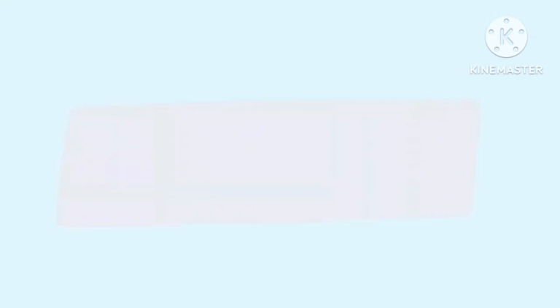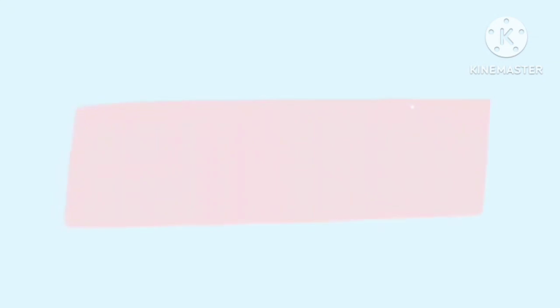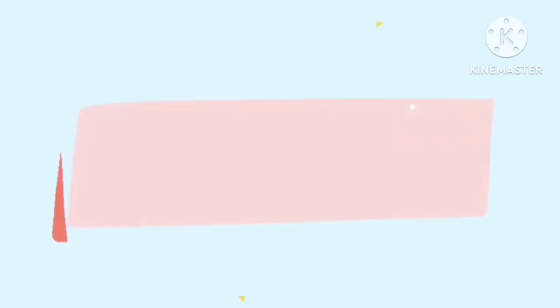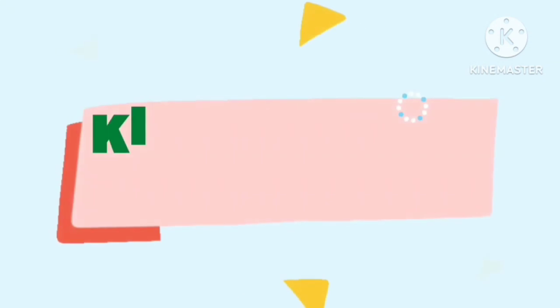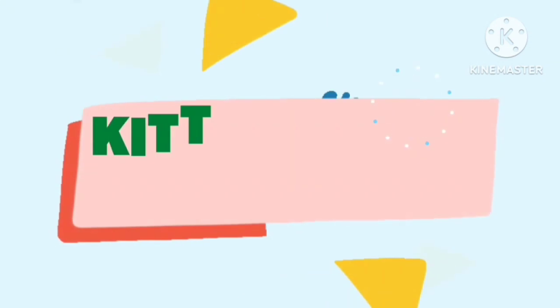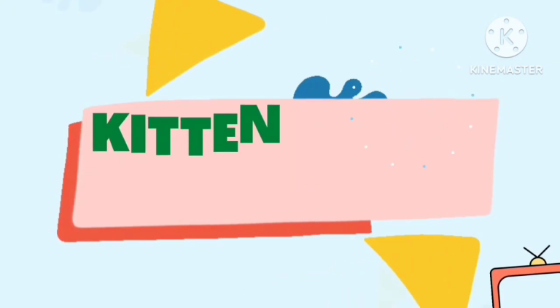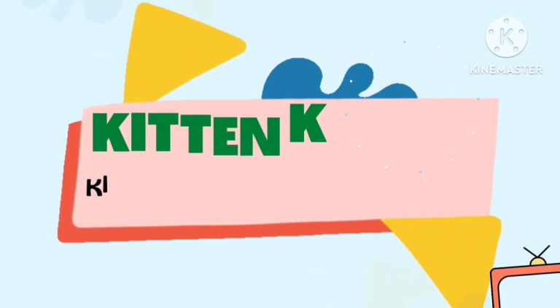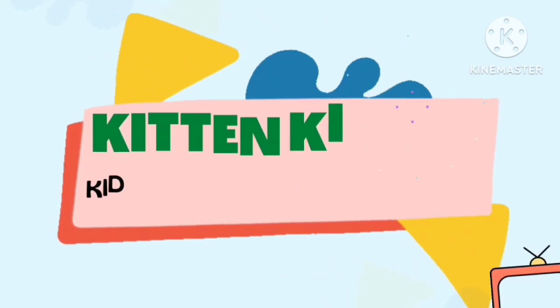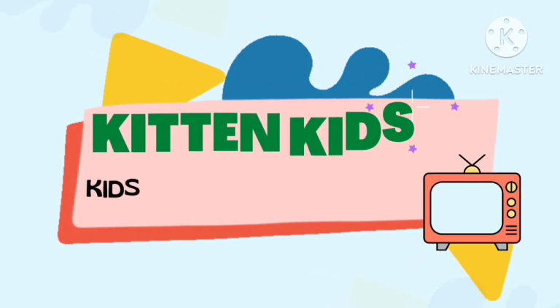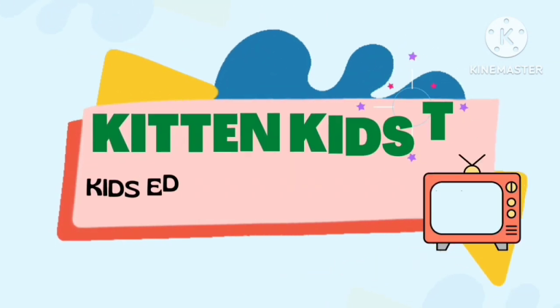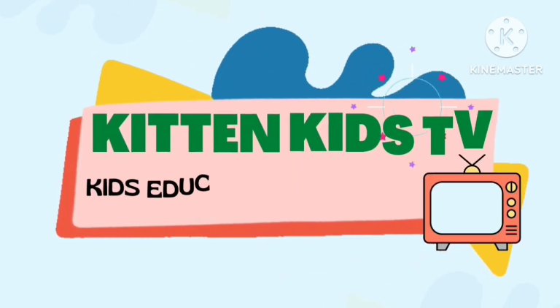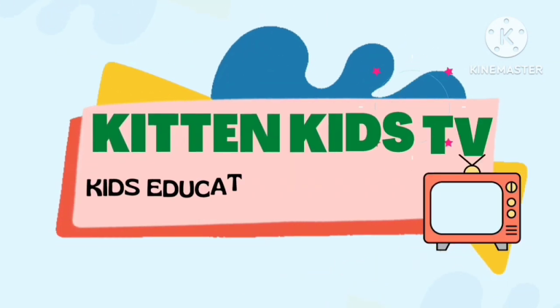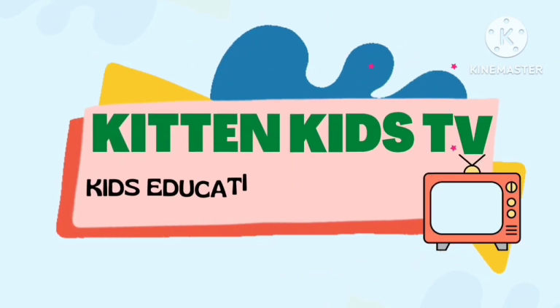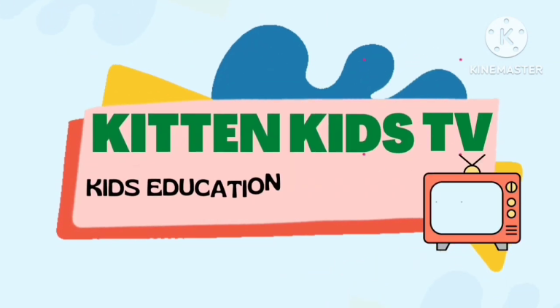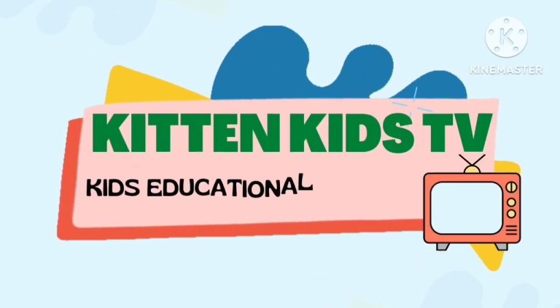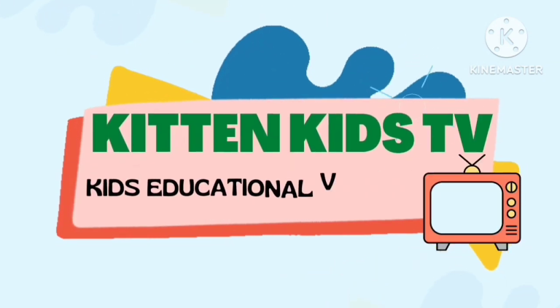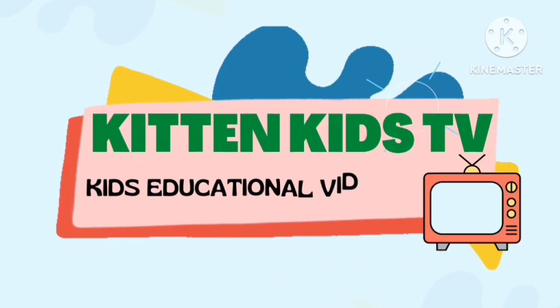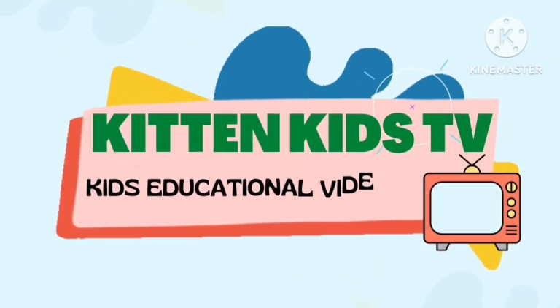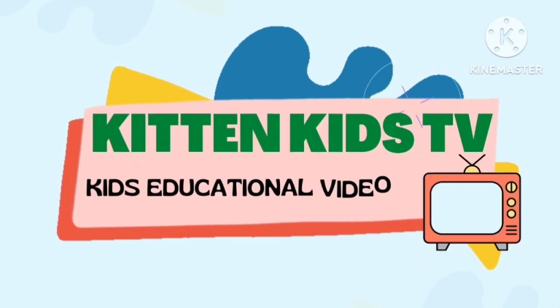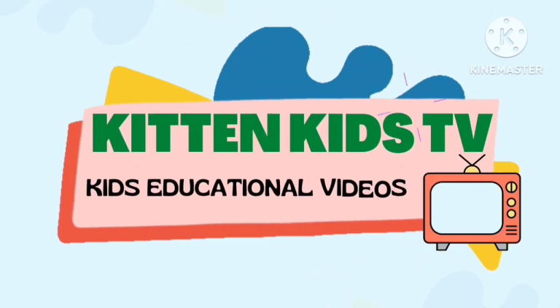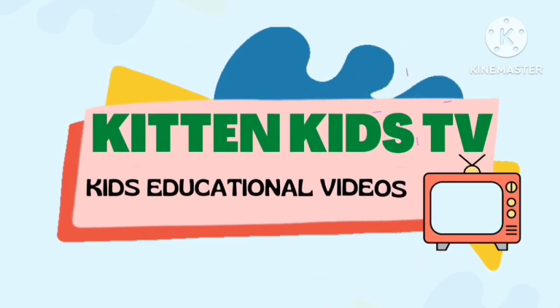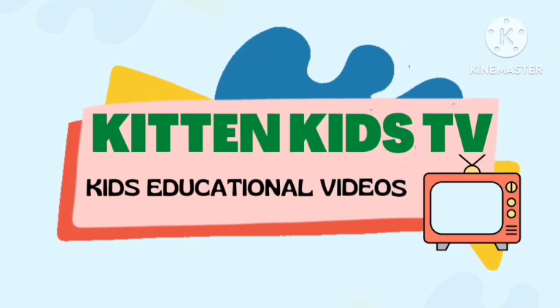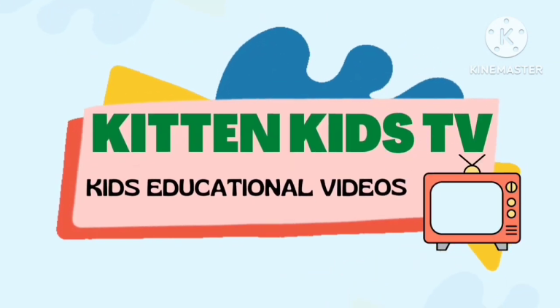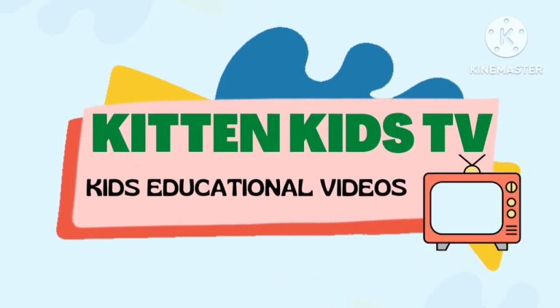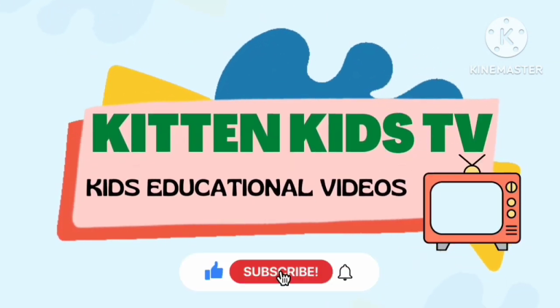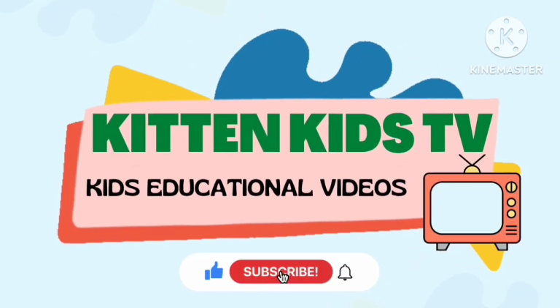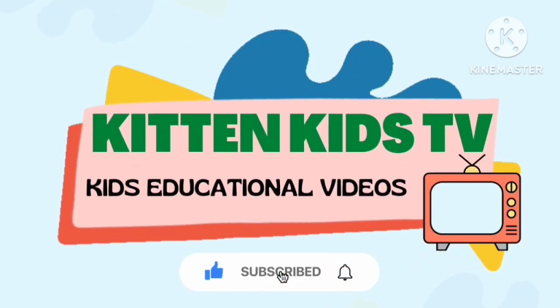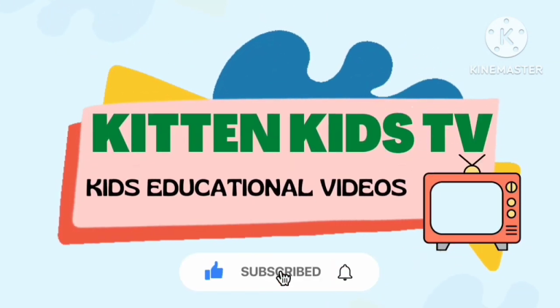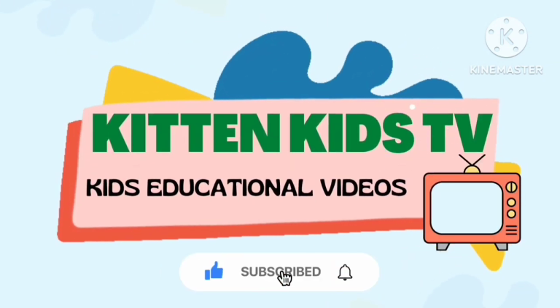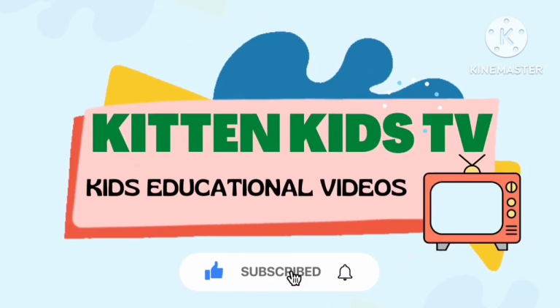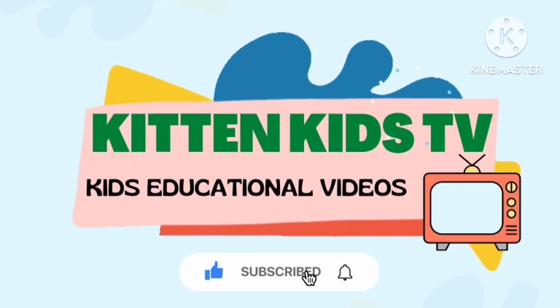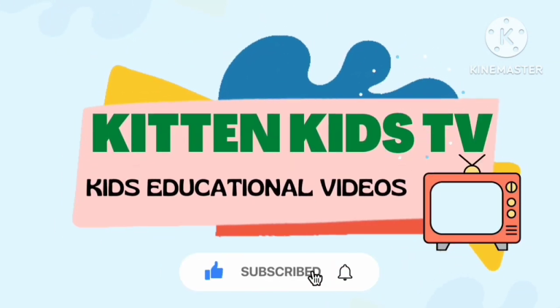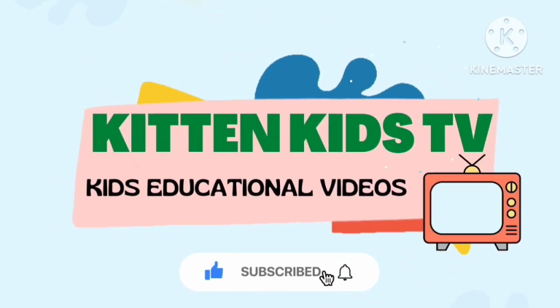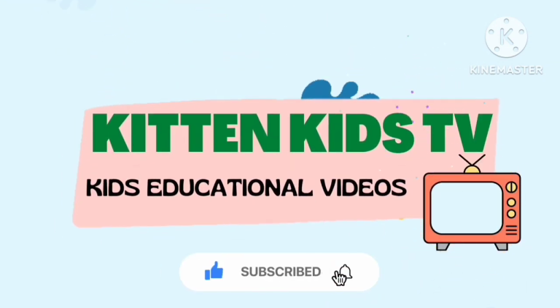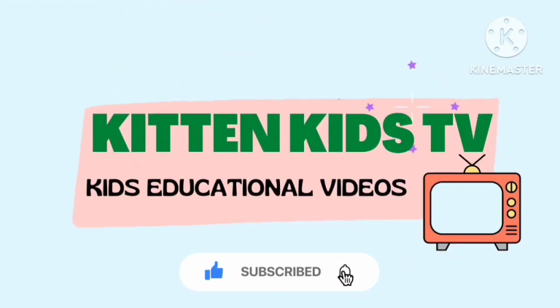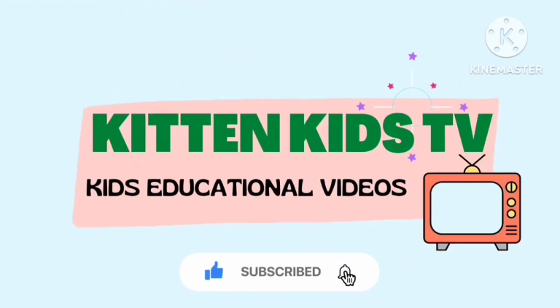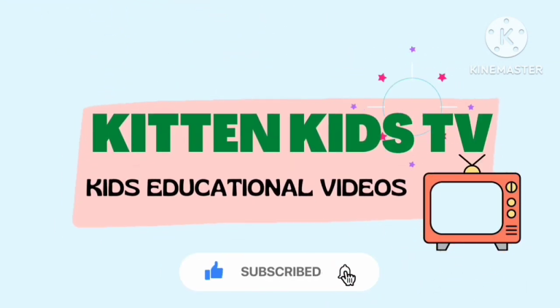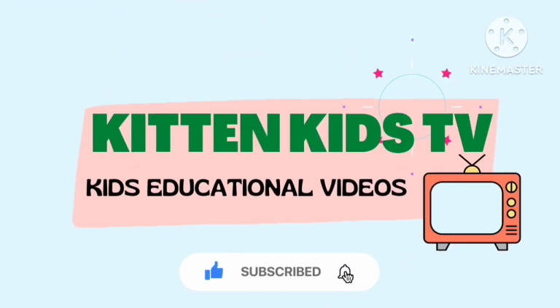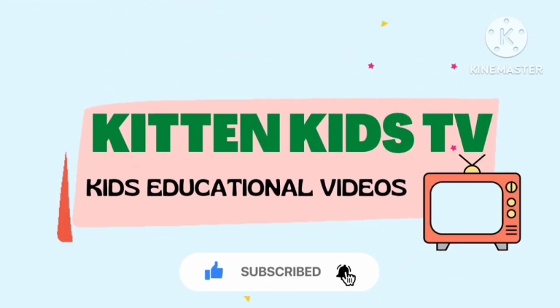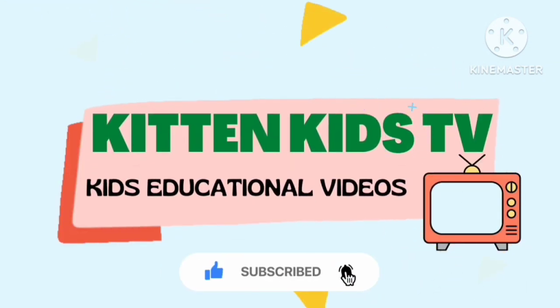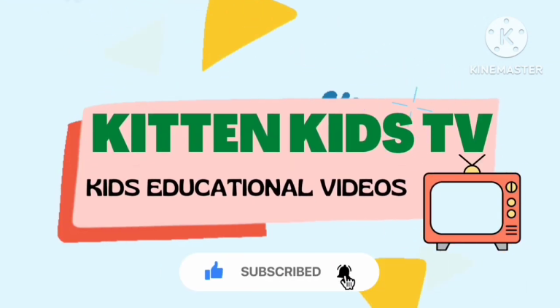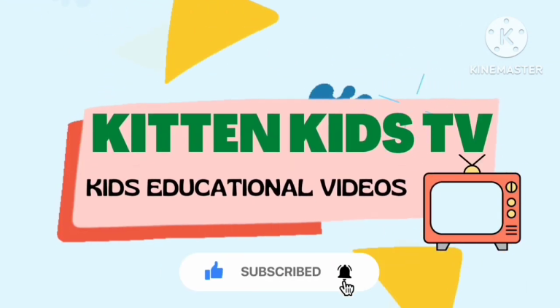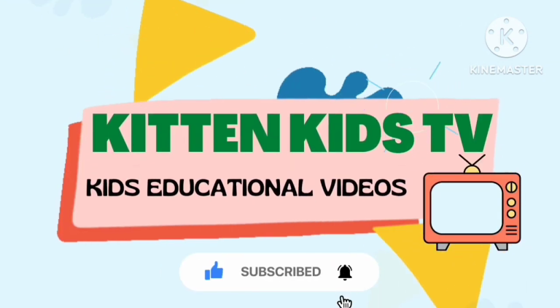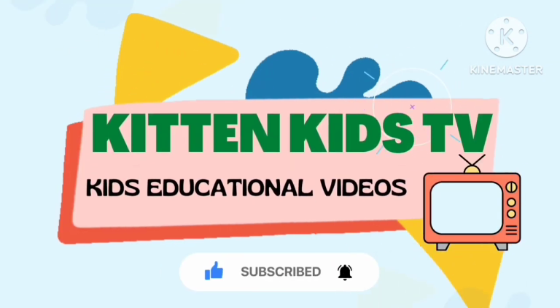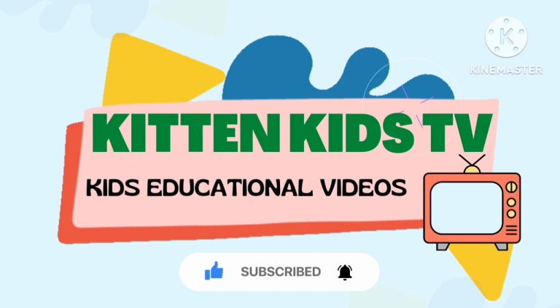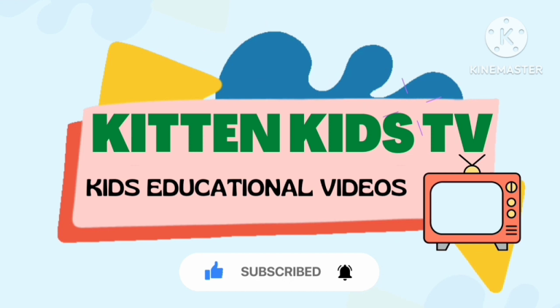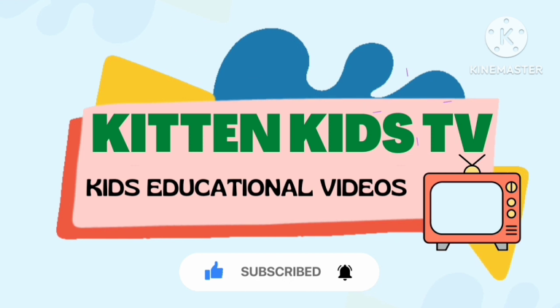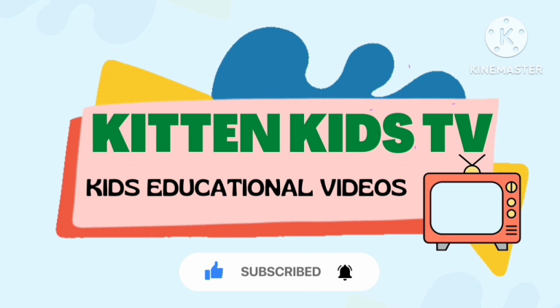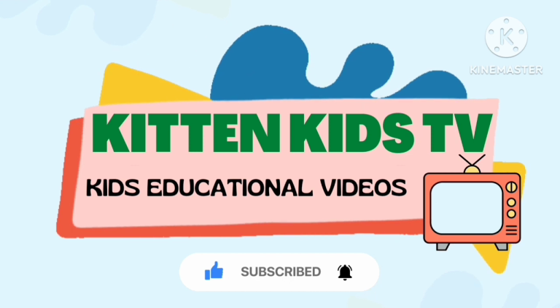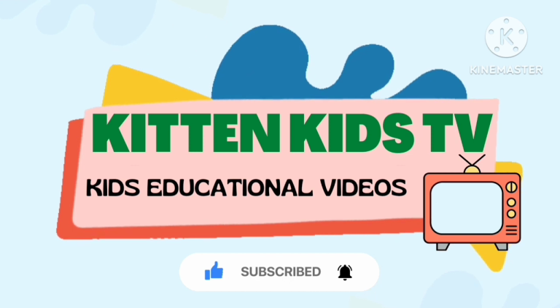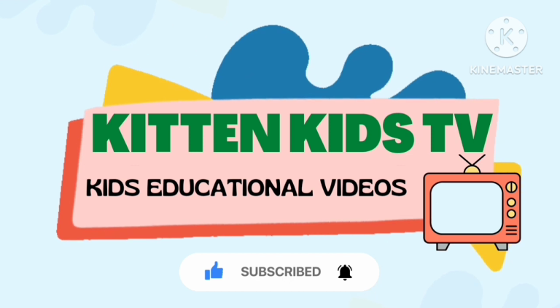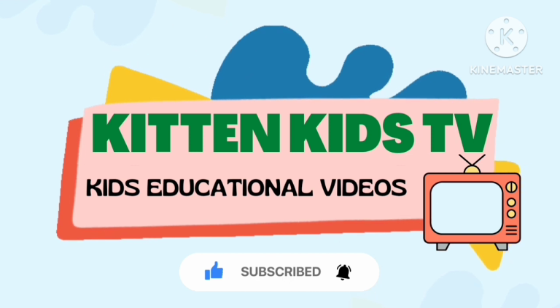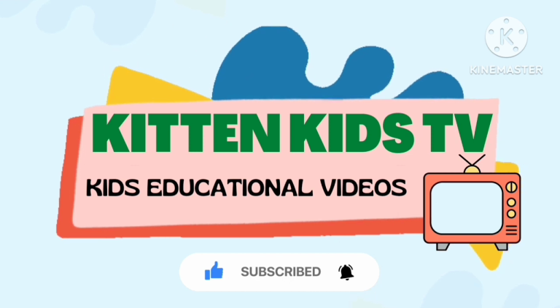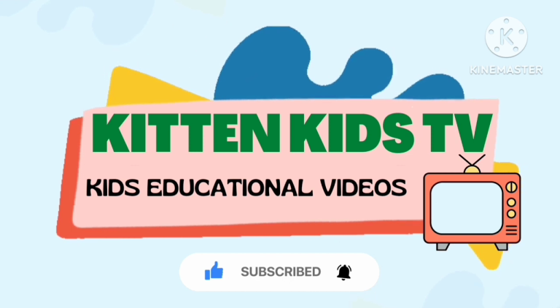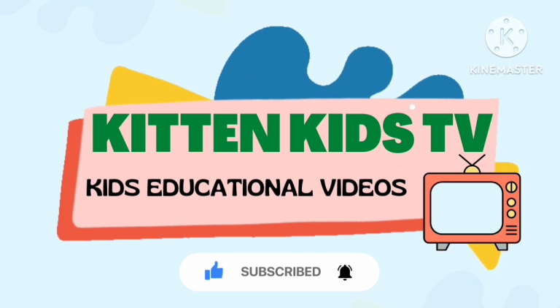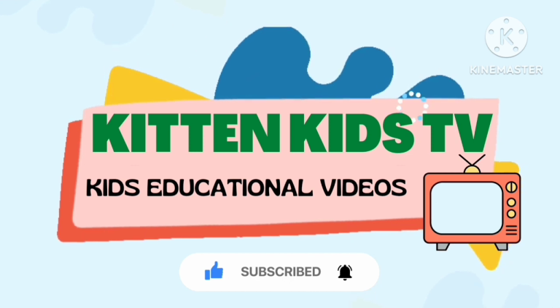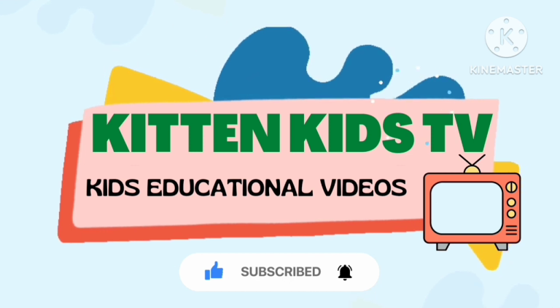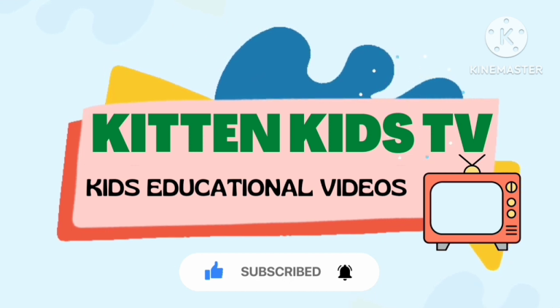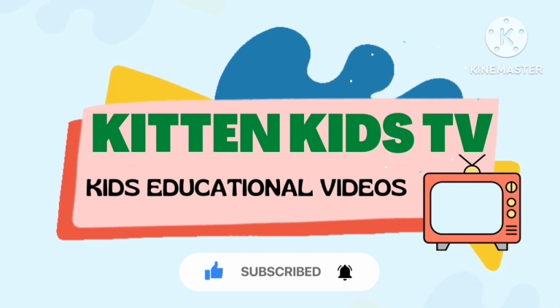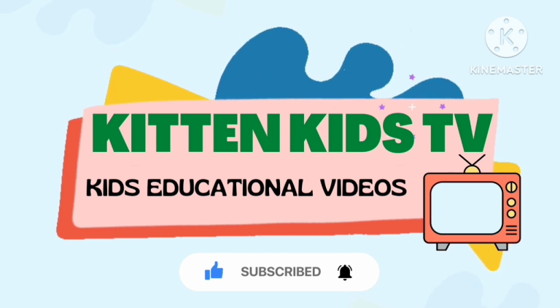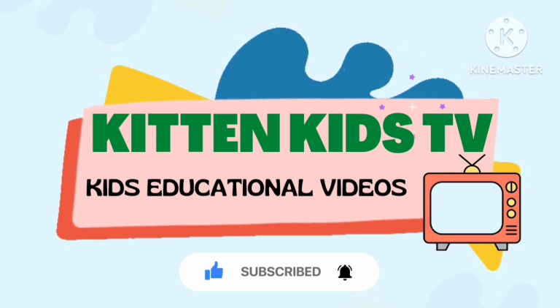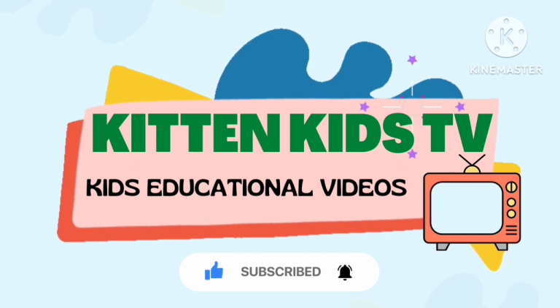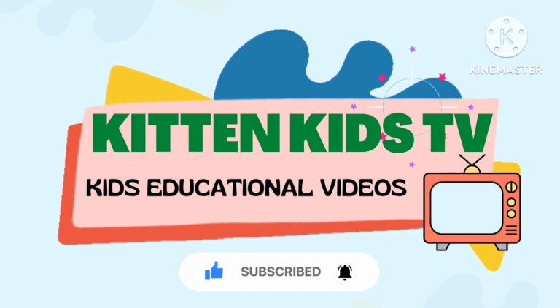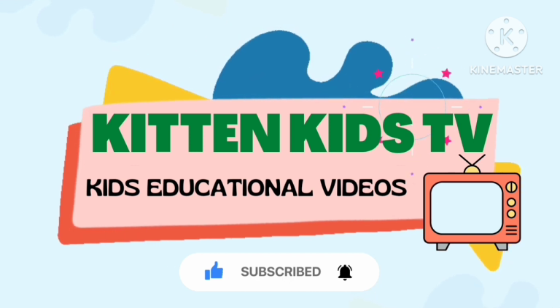Hidden Kids TV. This educational video. Subscribe to our channel and click on the bell icon for latest notifications.